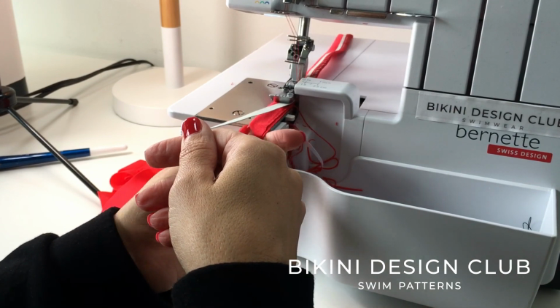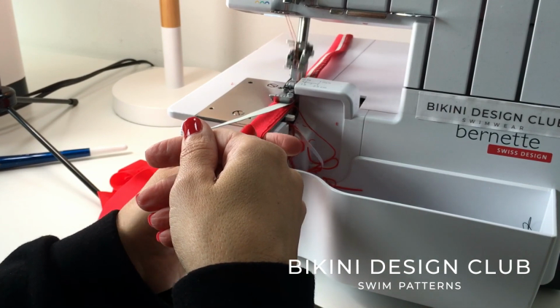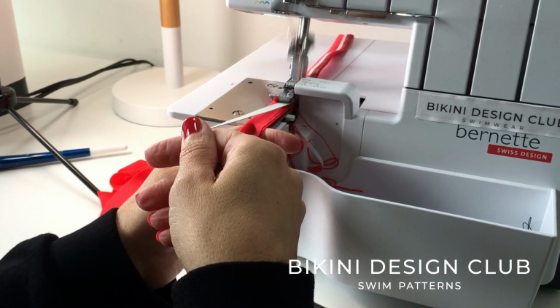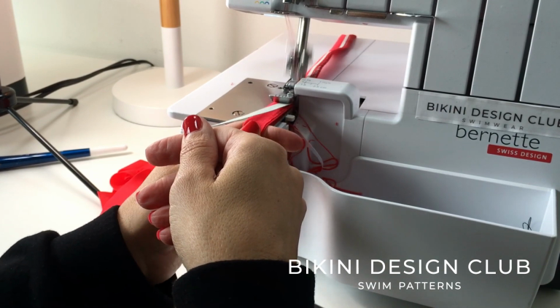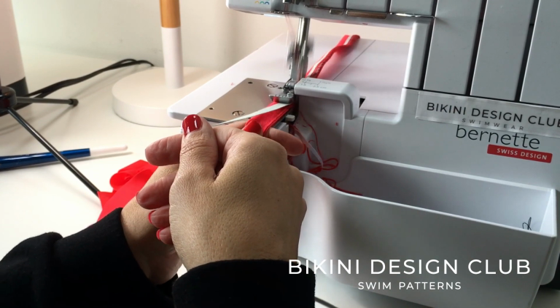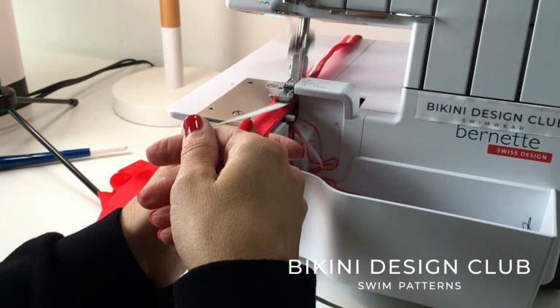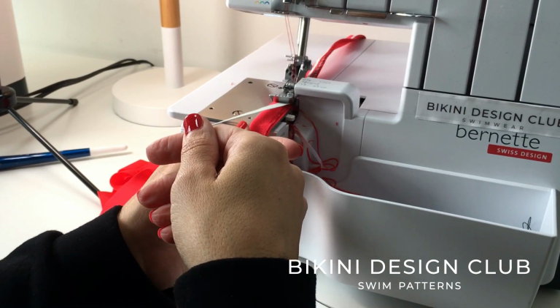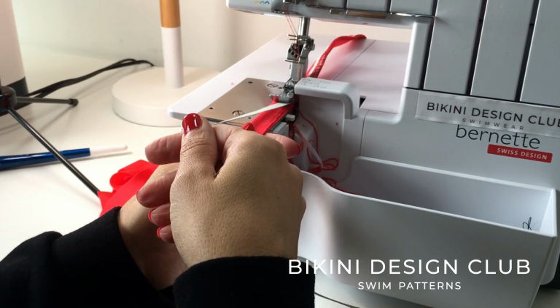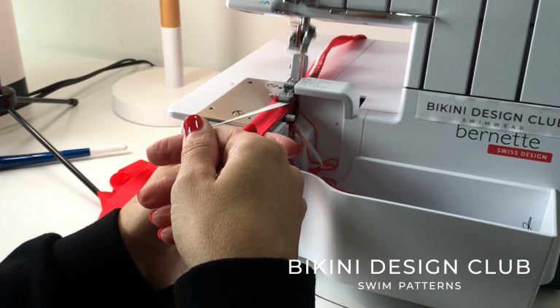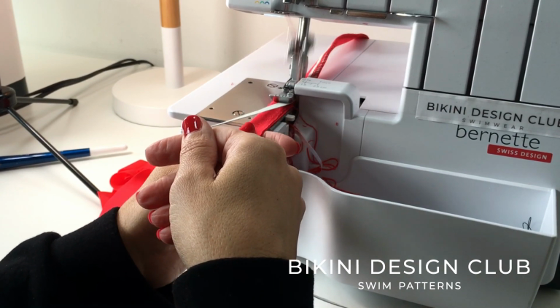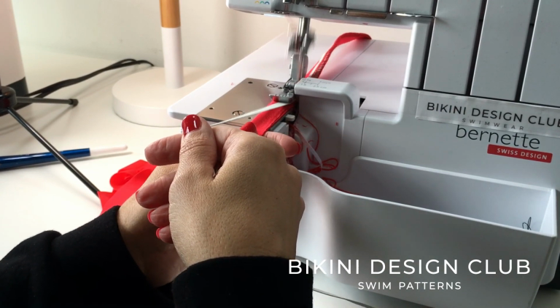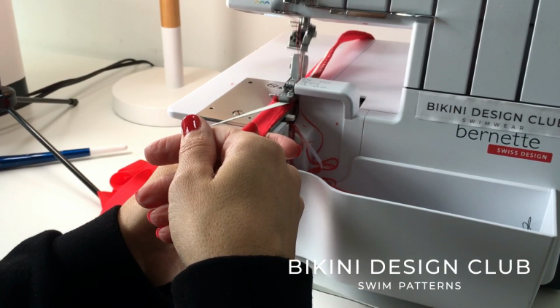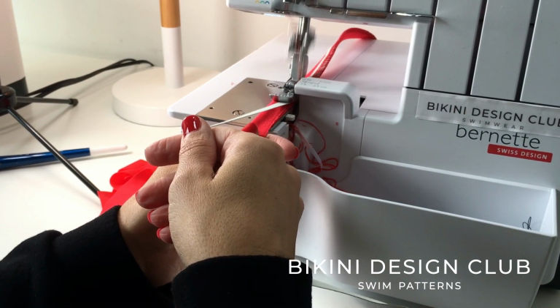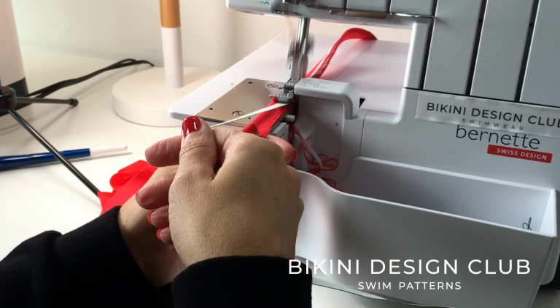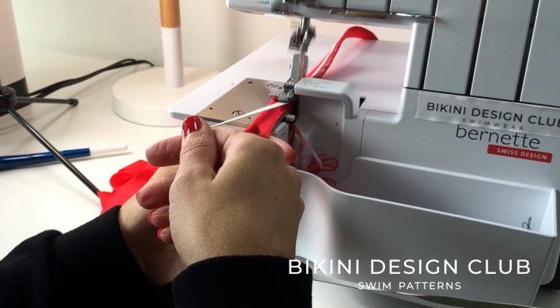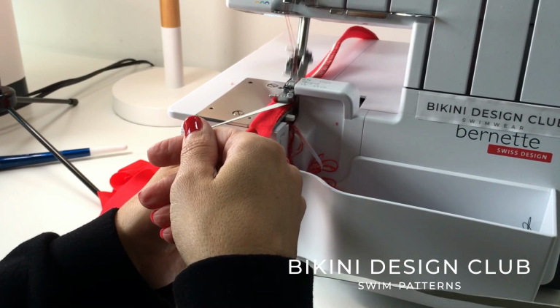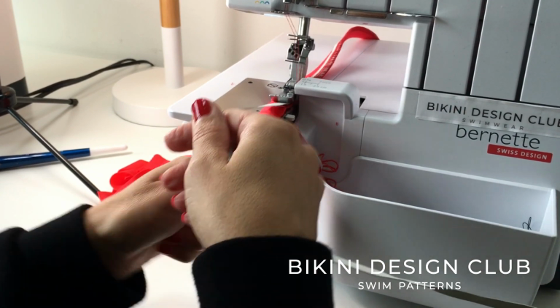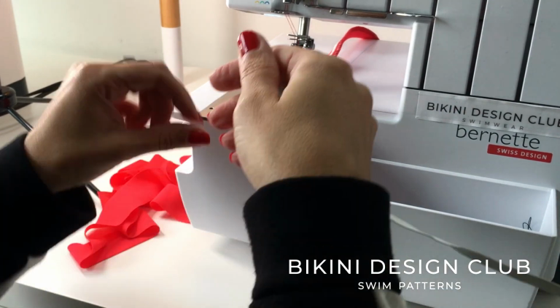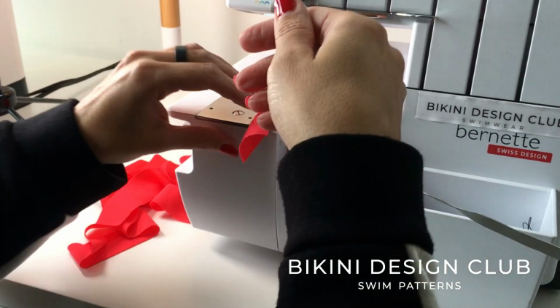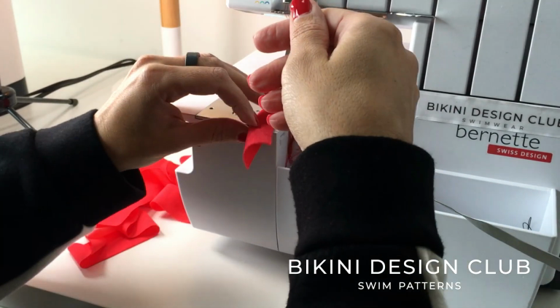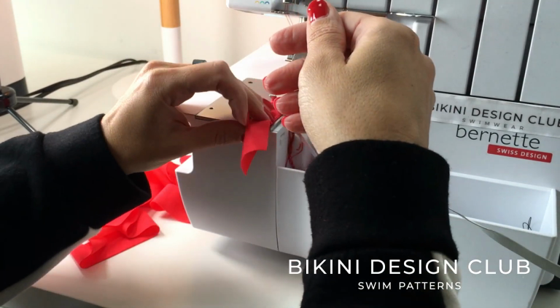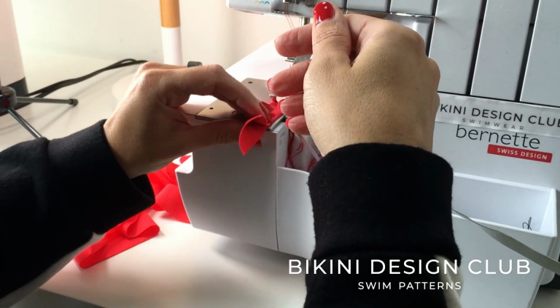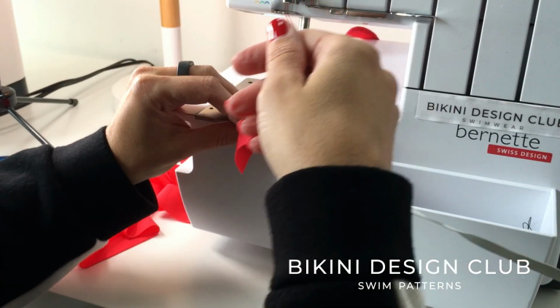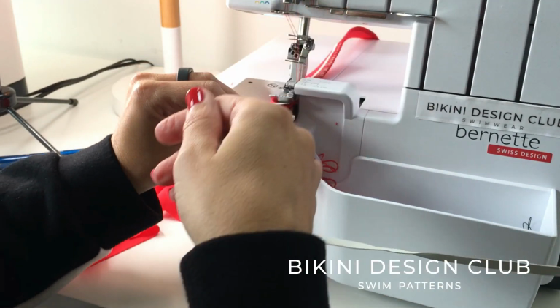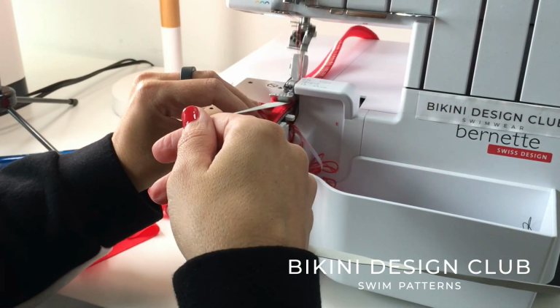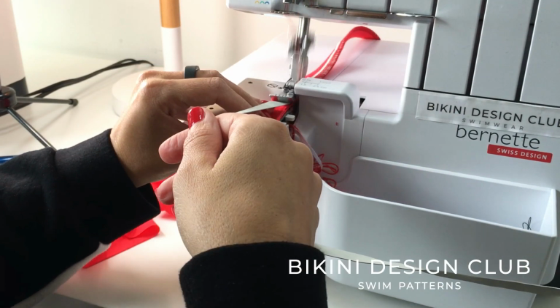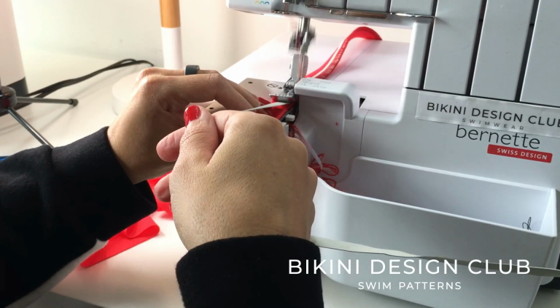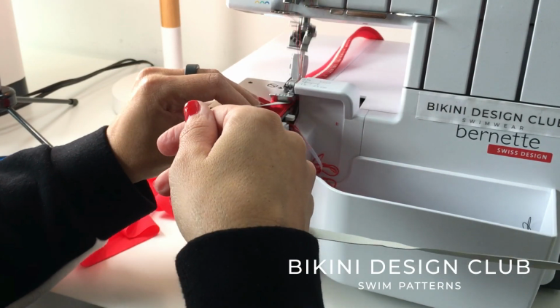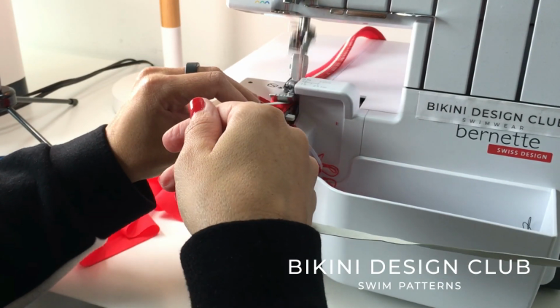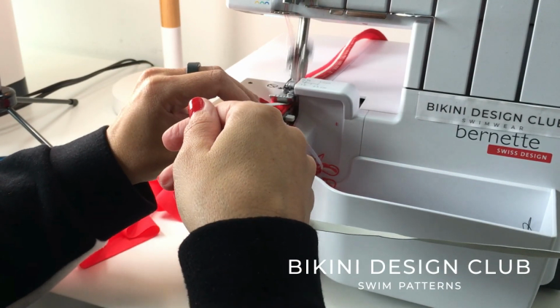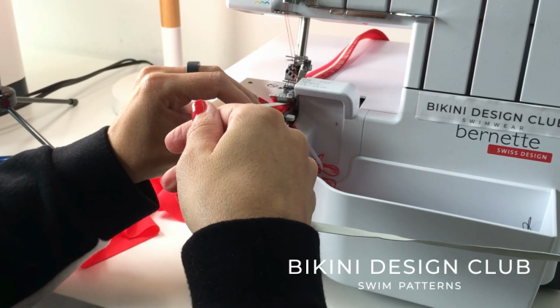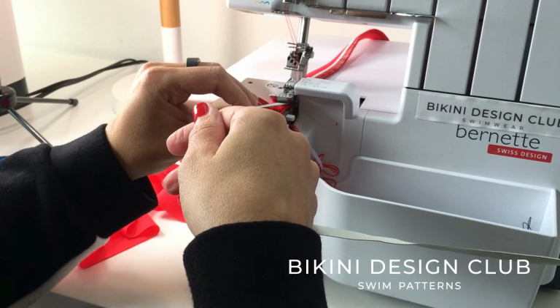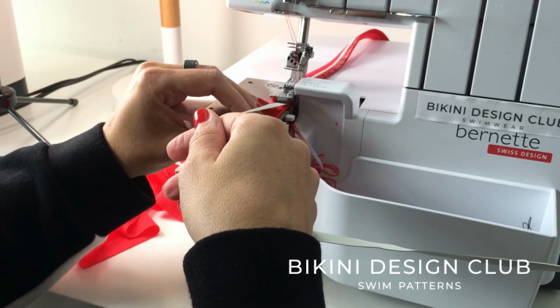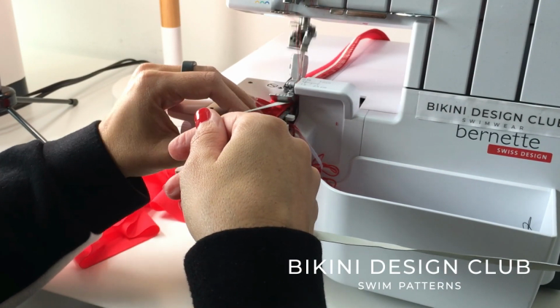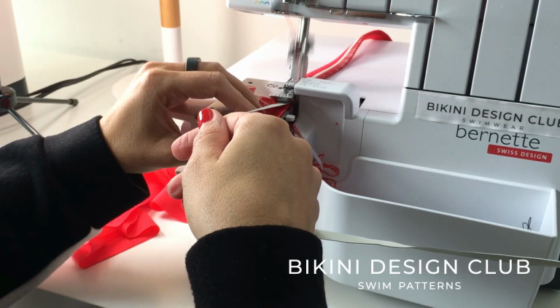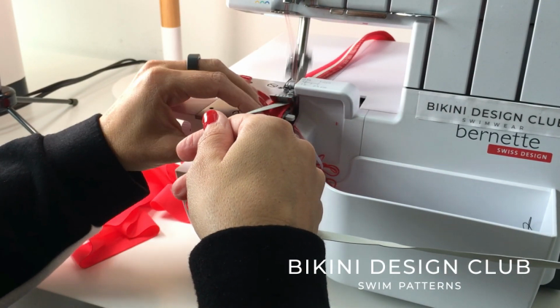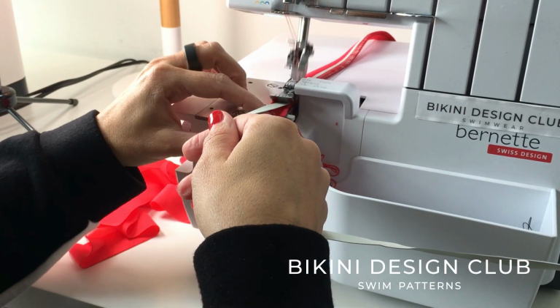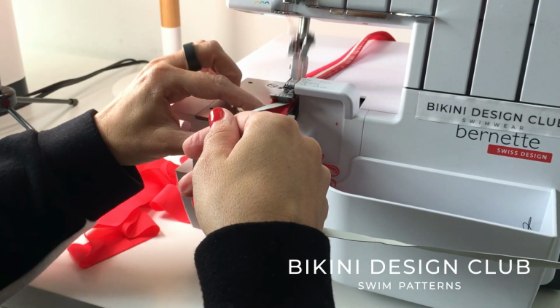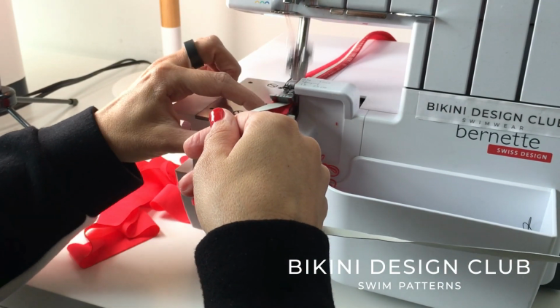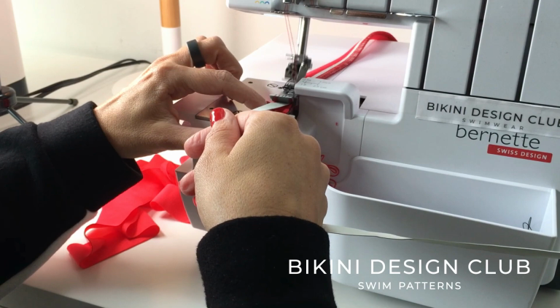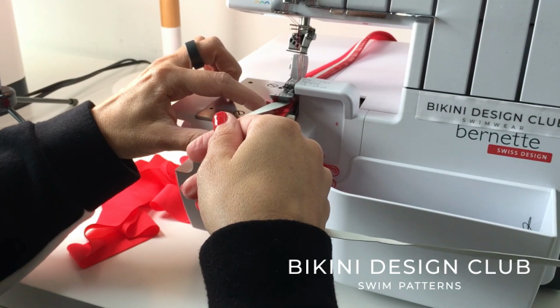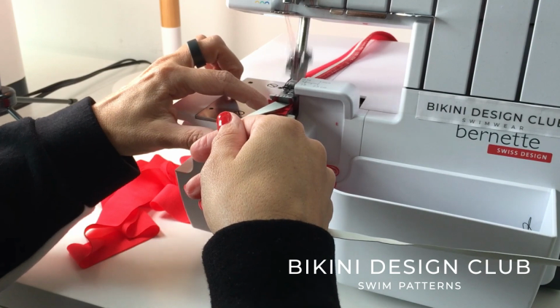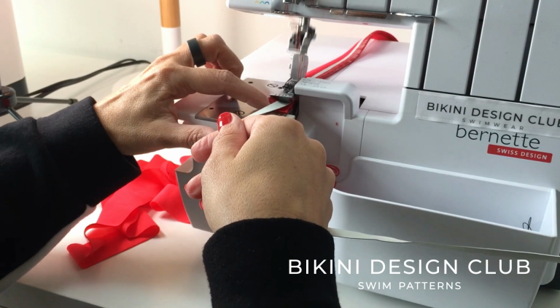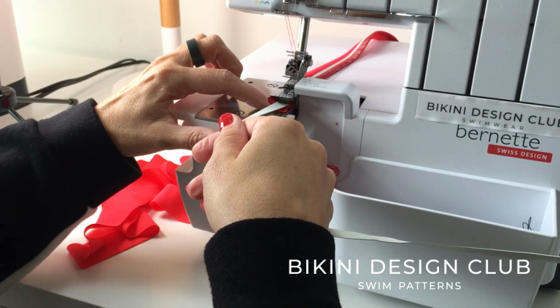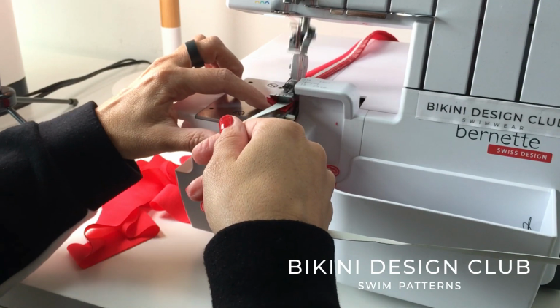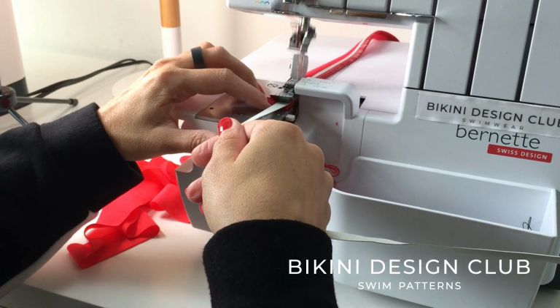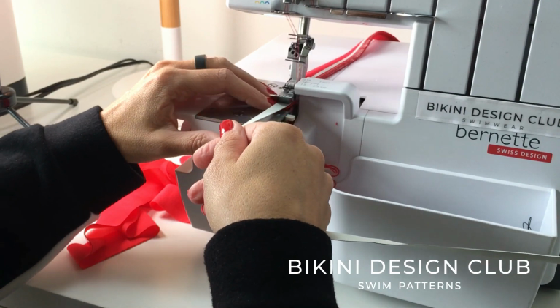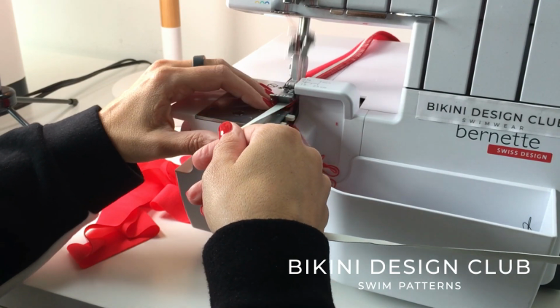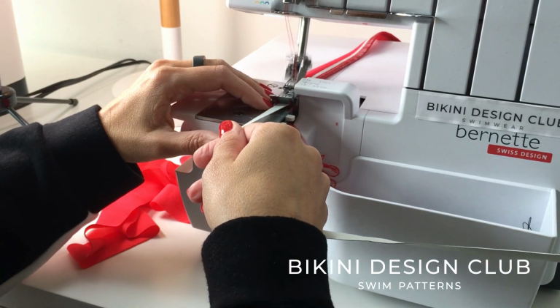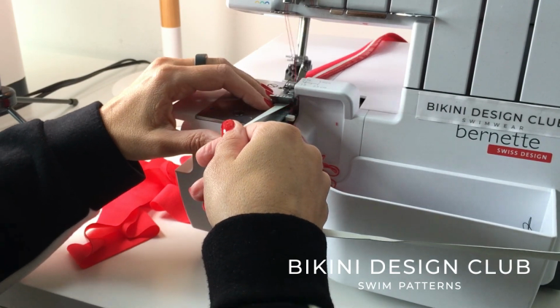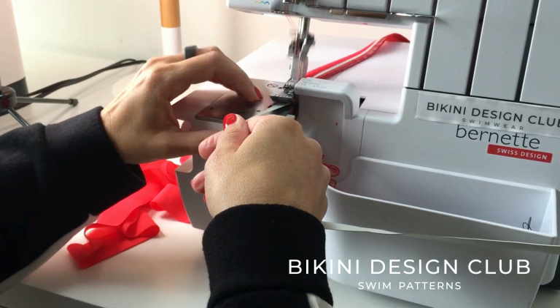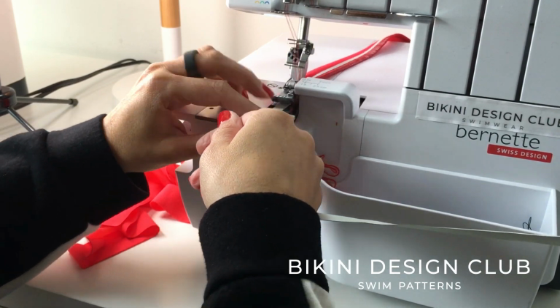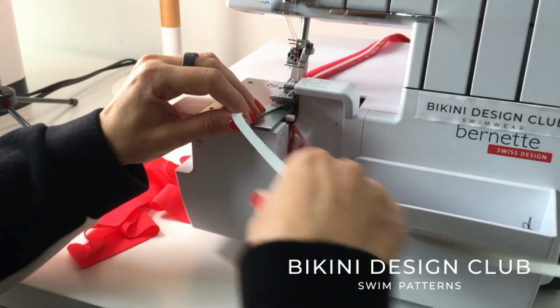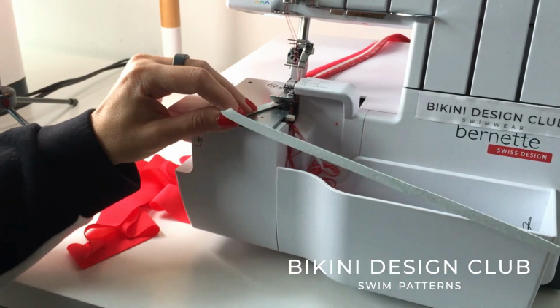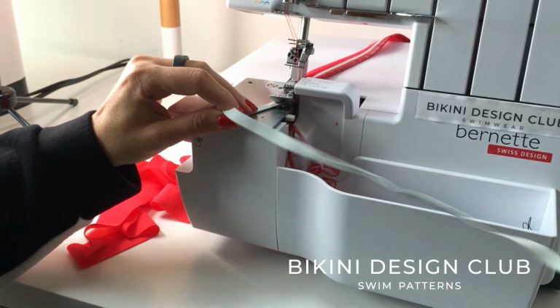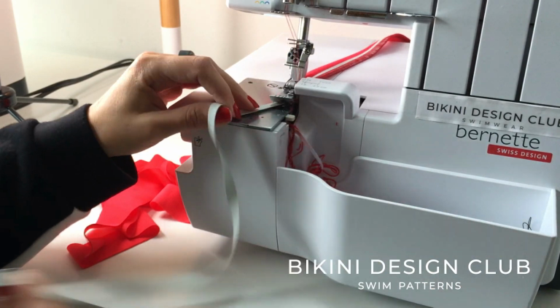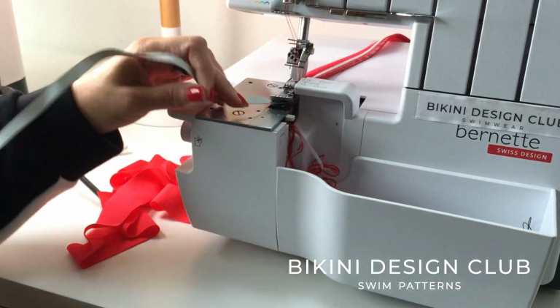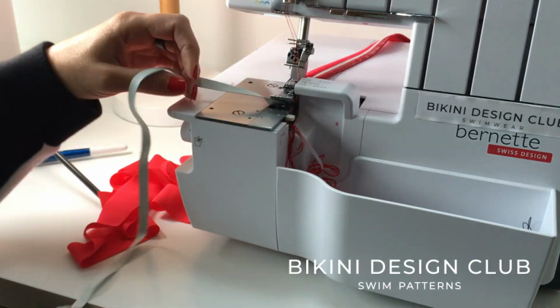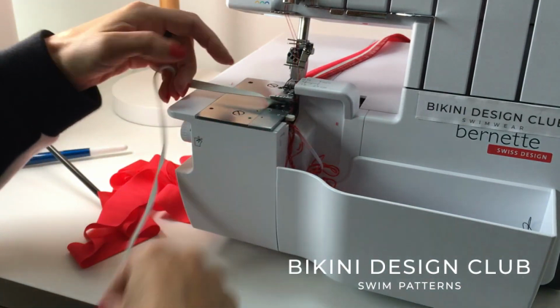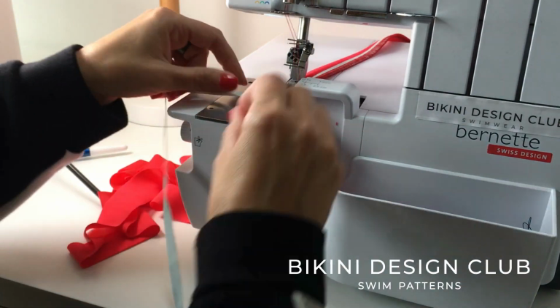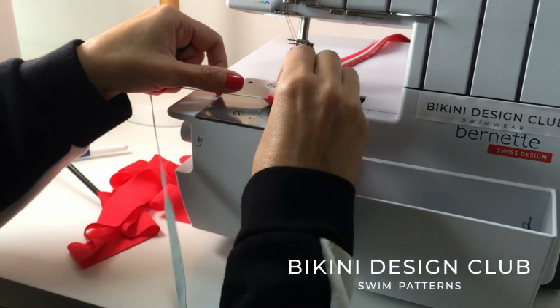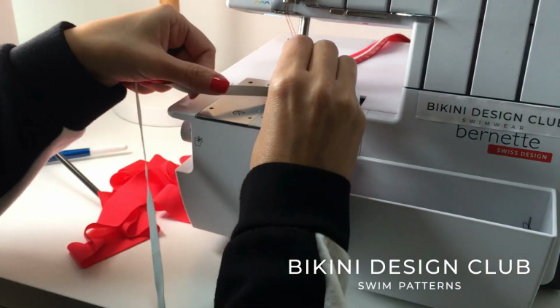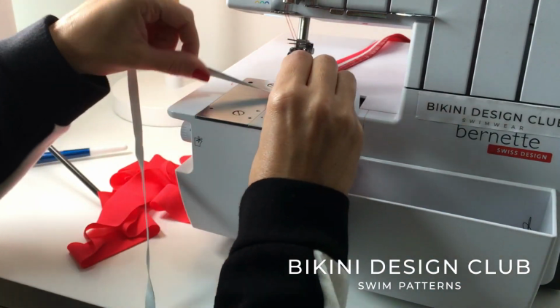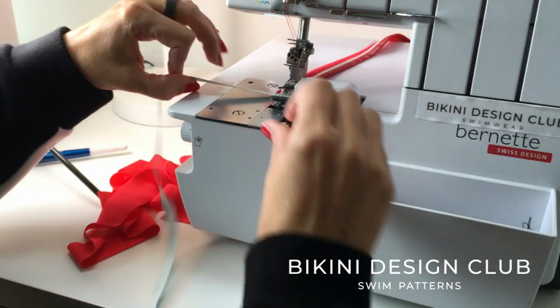You can cut slightly the fabric; however, you shouldn't cut the elastic. This is just a question of practice — believe me, you will make it!